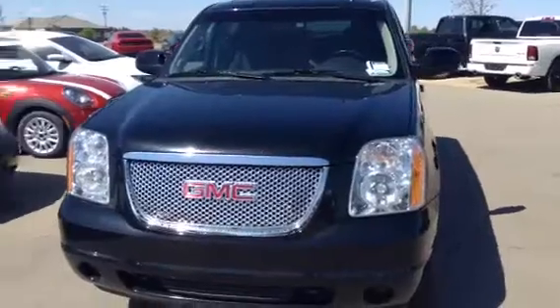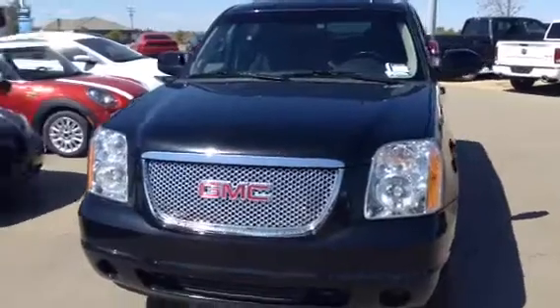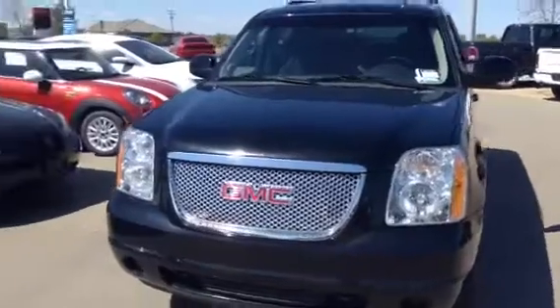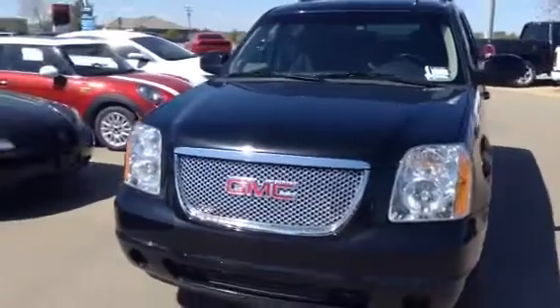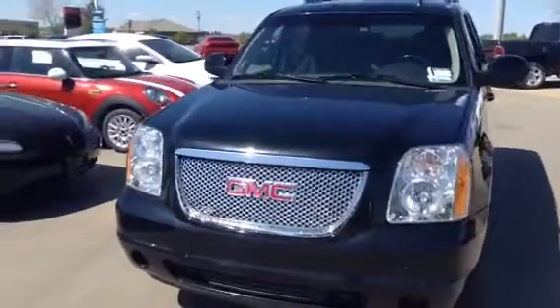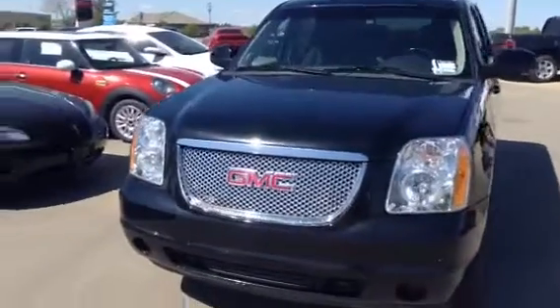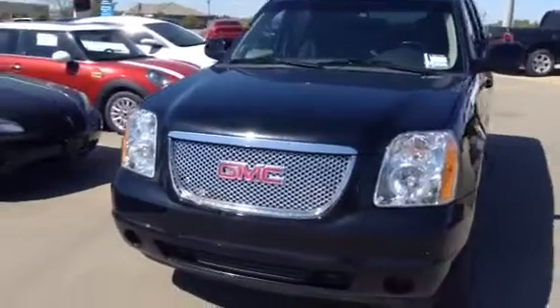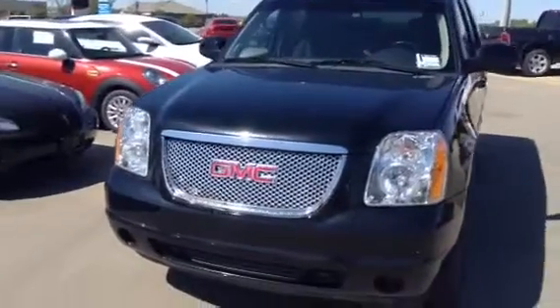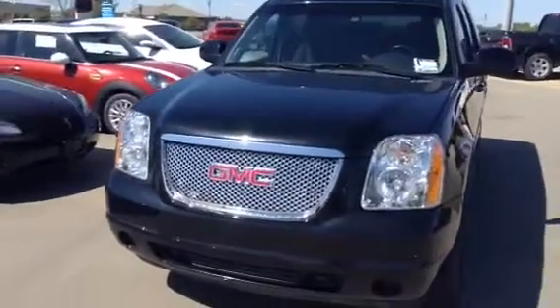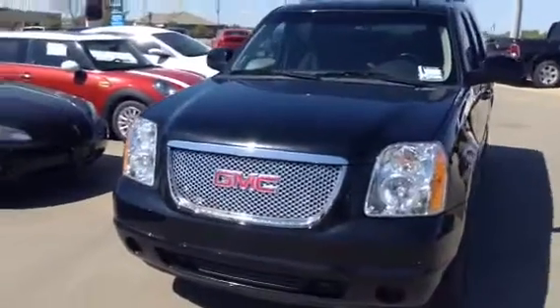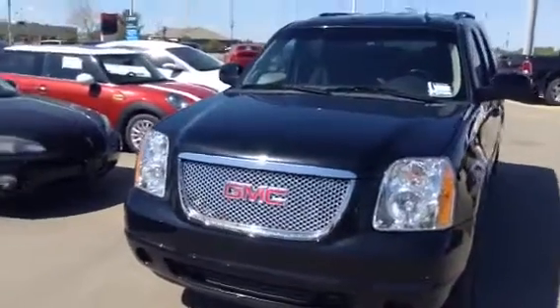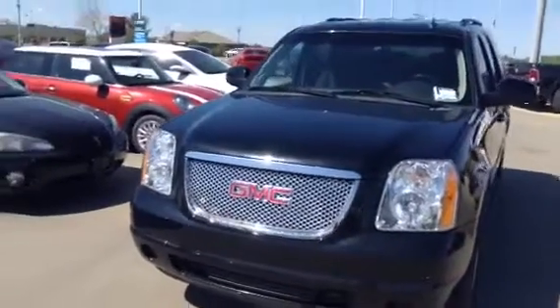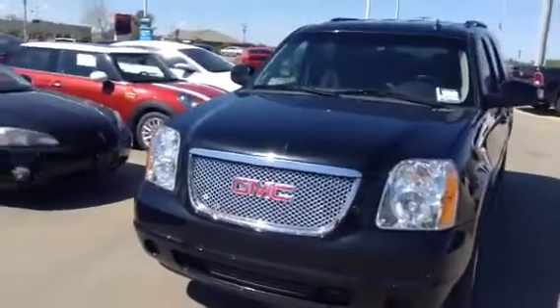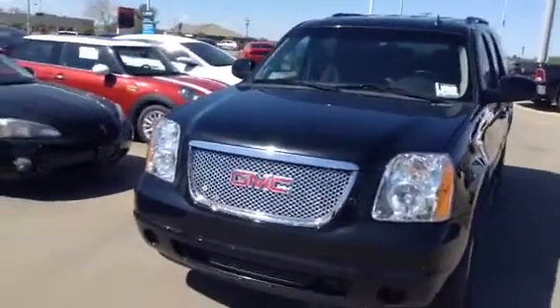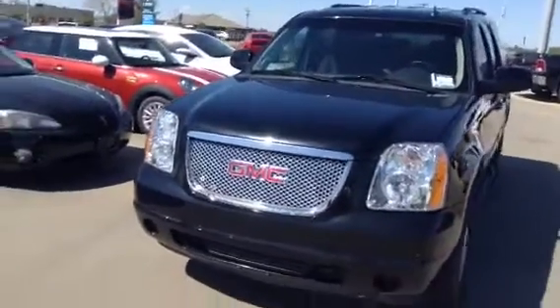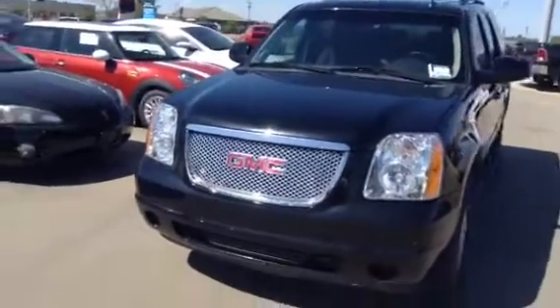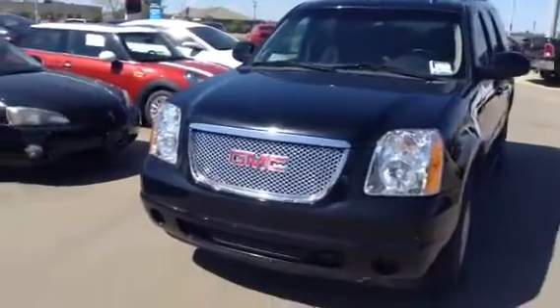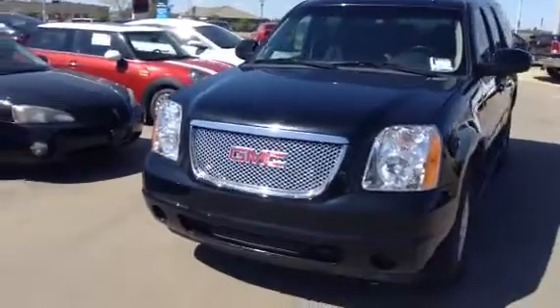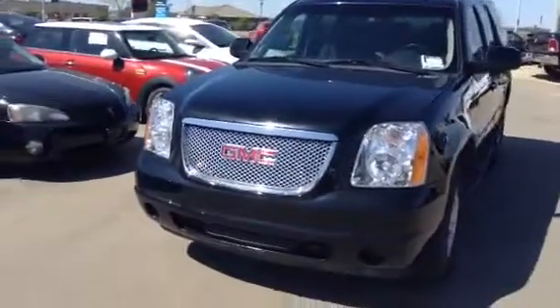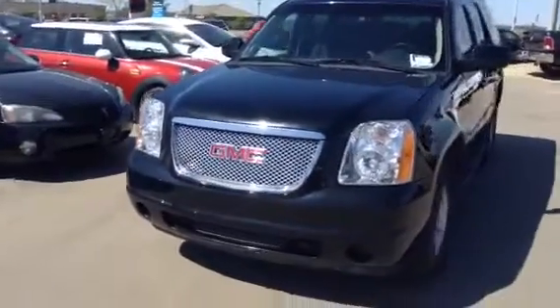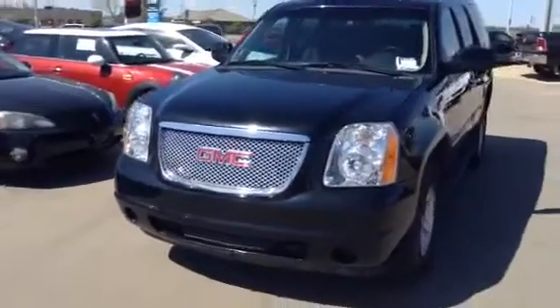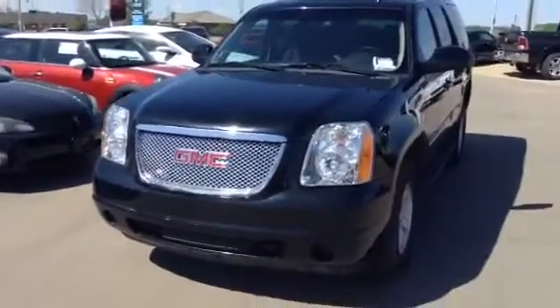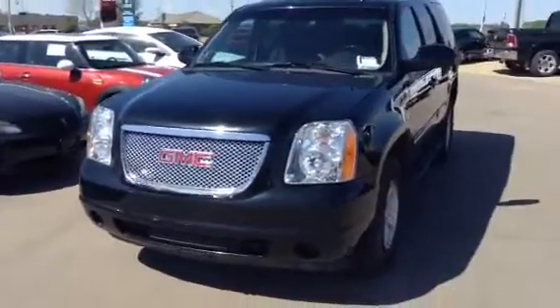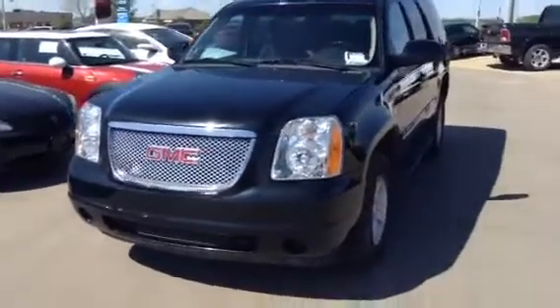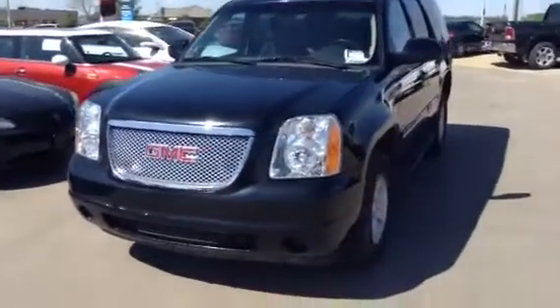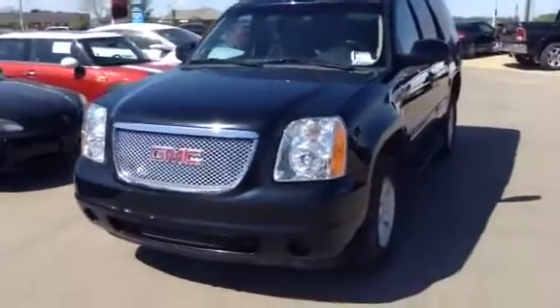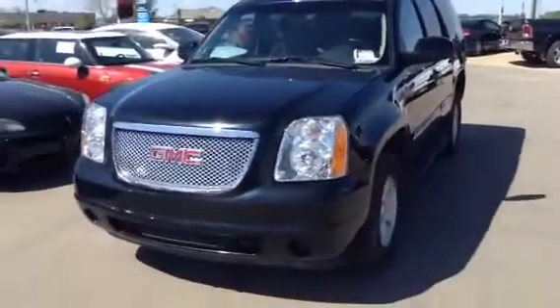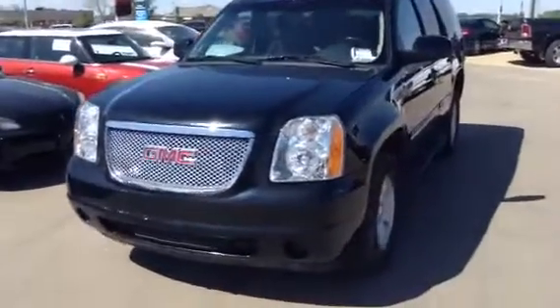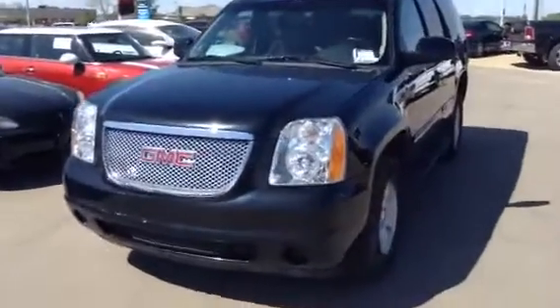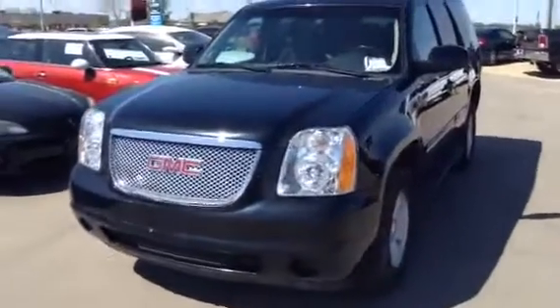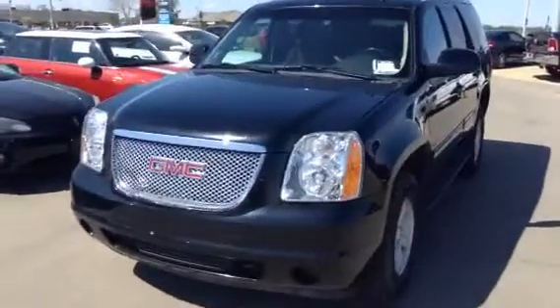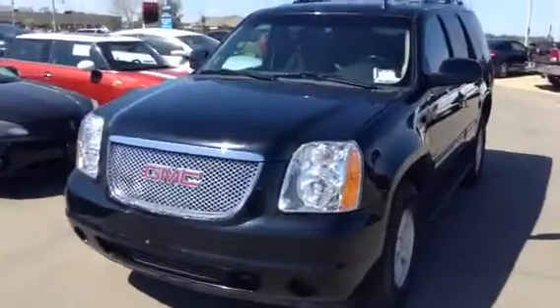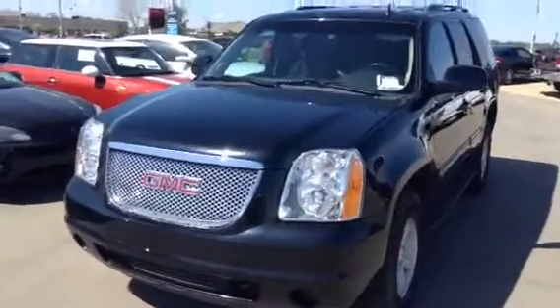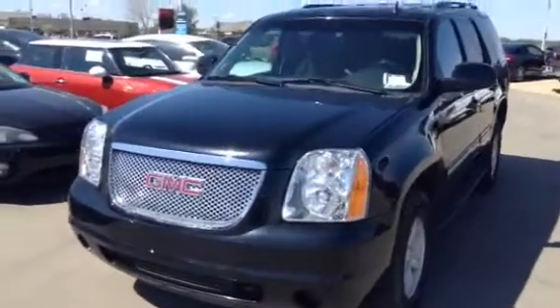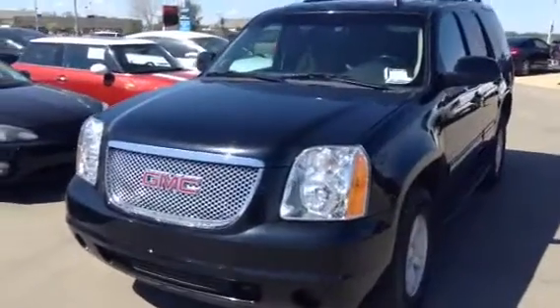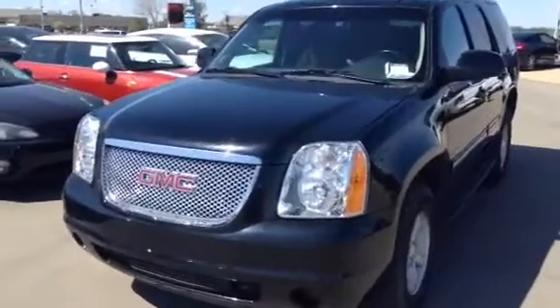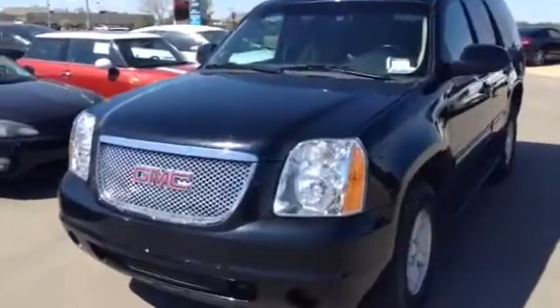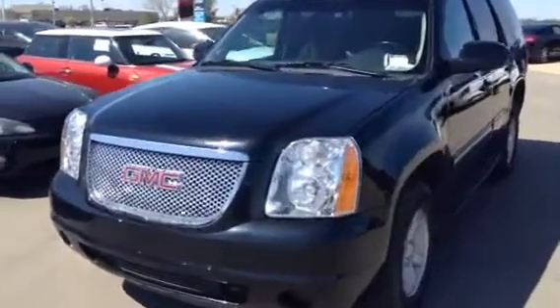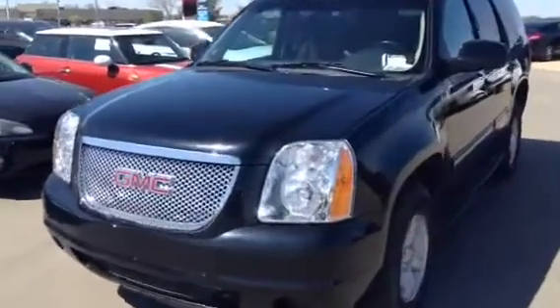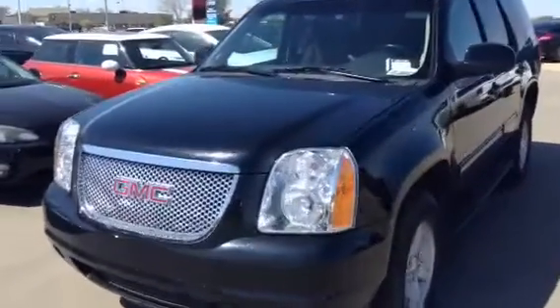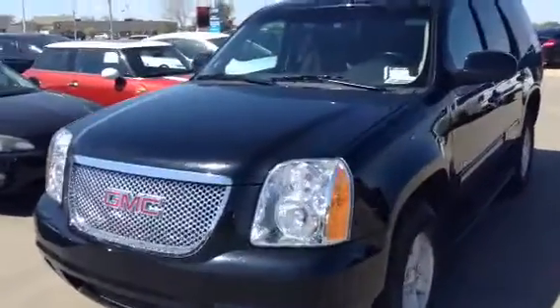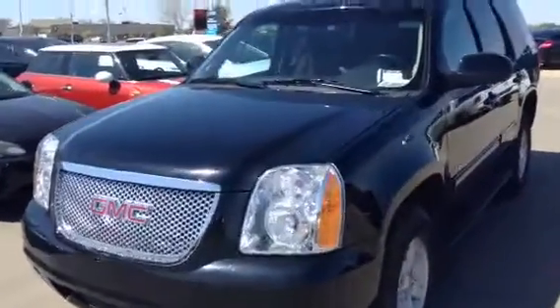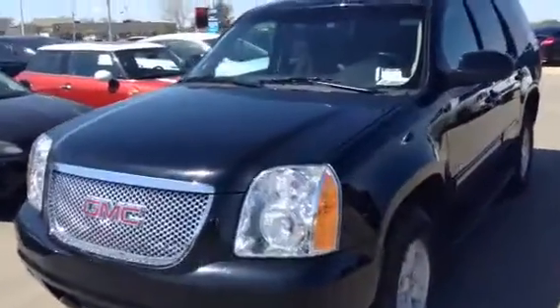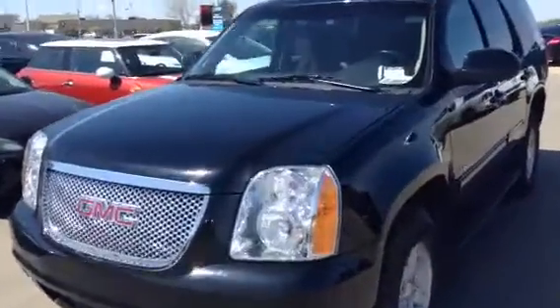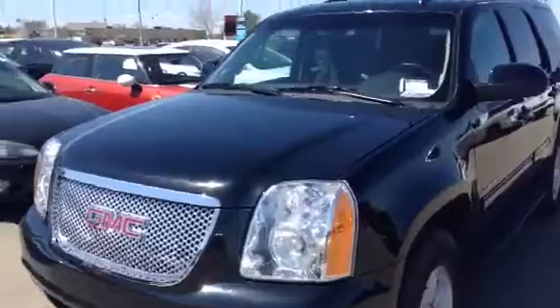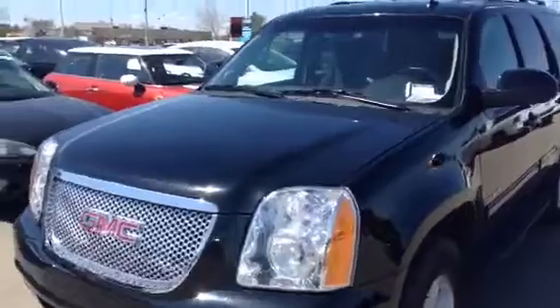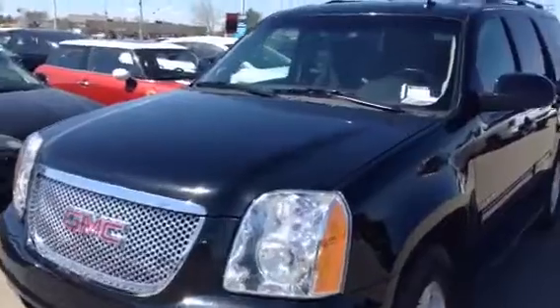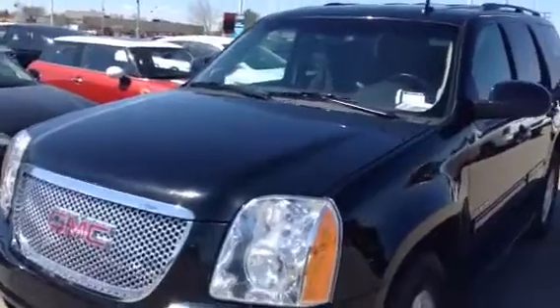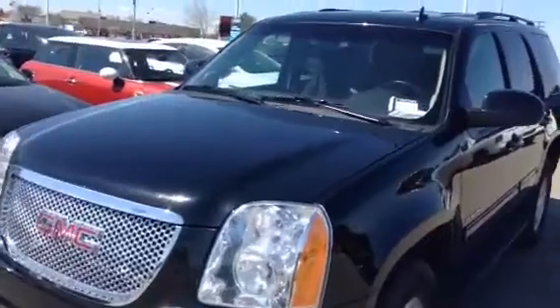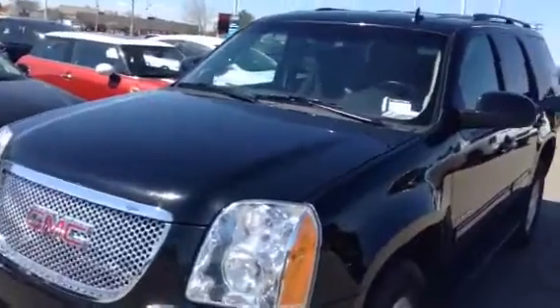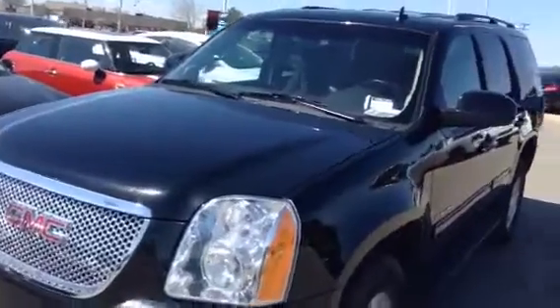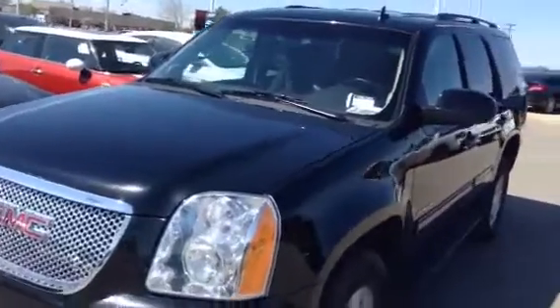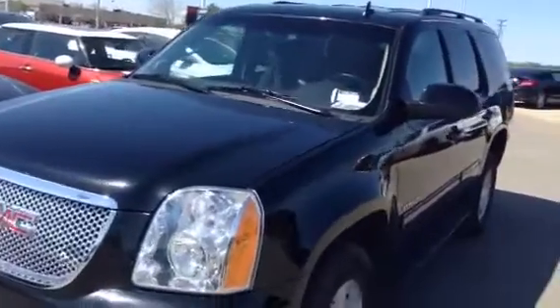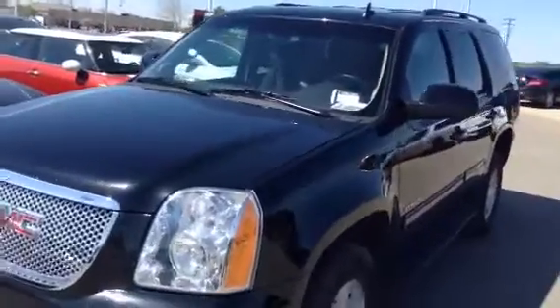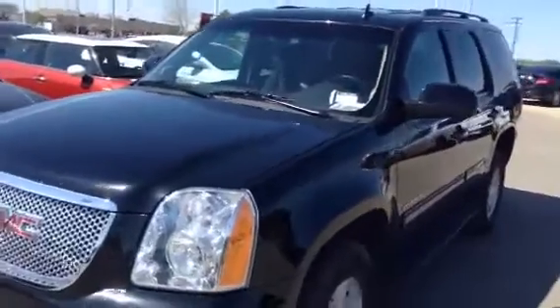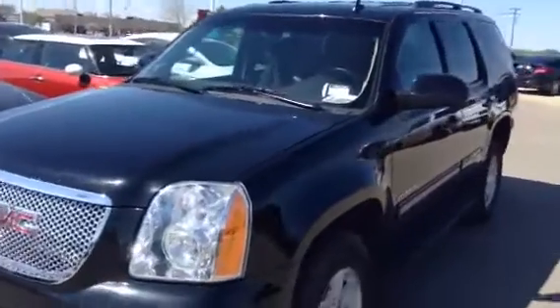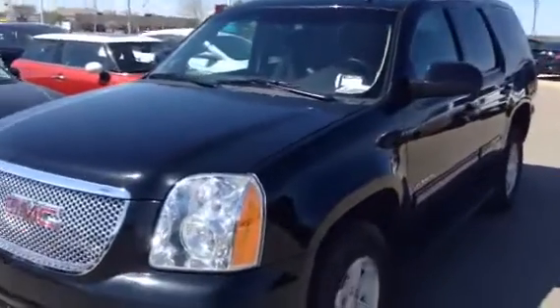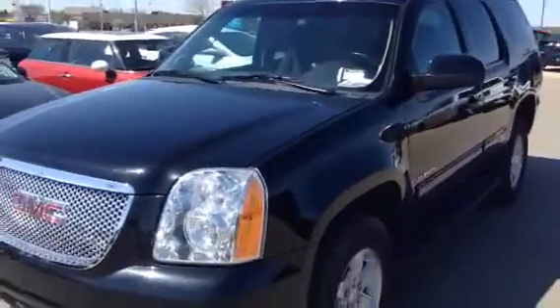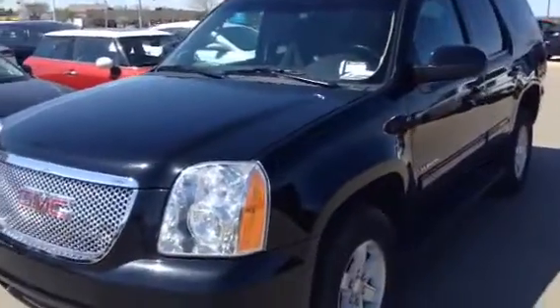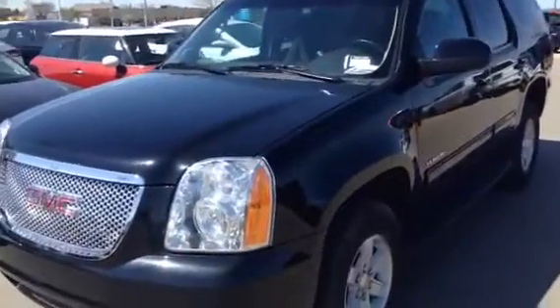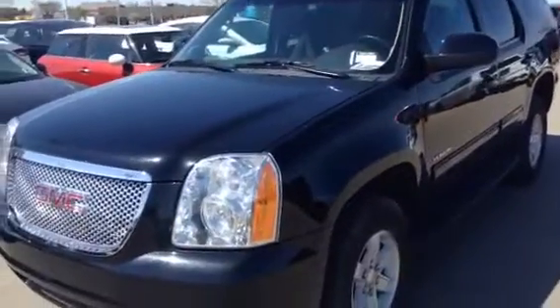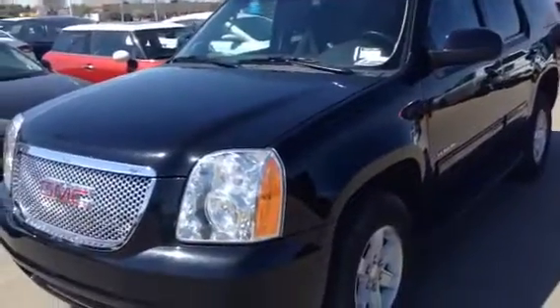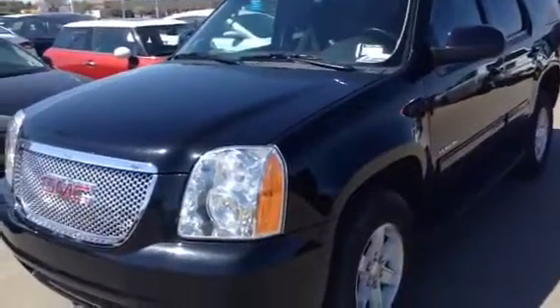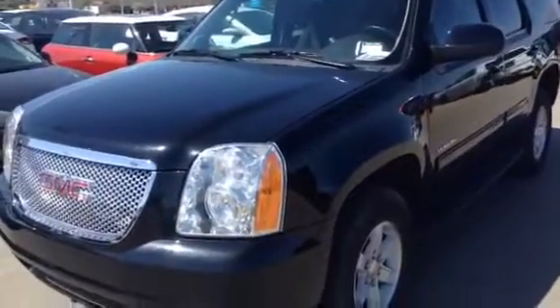Hey there Lillian, it's Harman here from LA Mazda. I just wanted to take a quick second out of your day and show you this beautiful 2013 GMC Yukon.